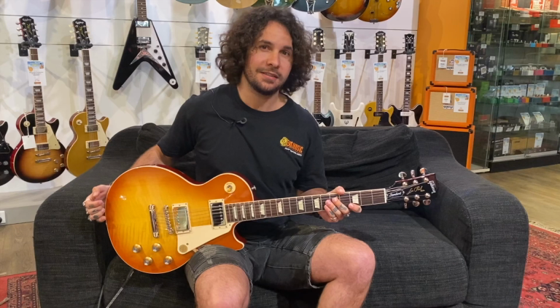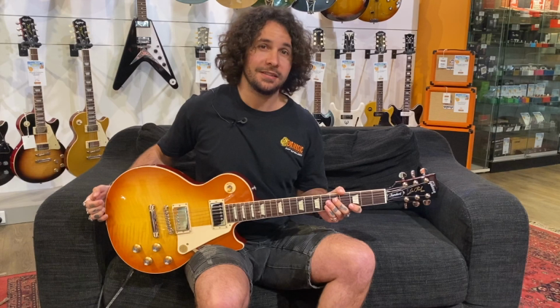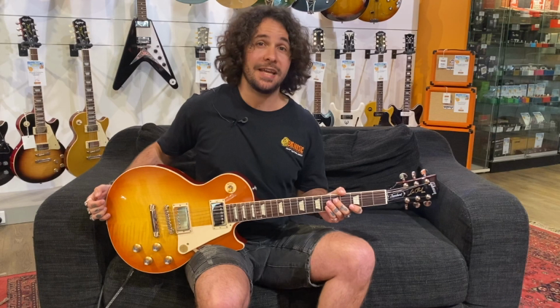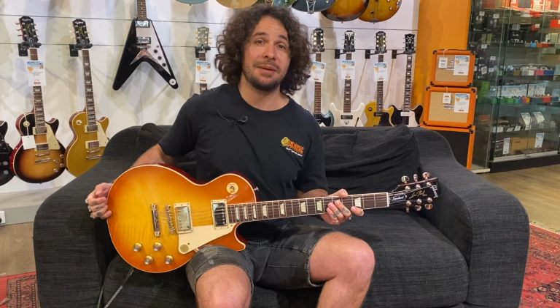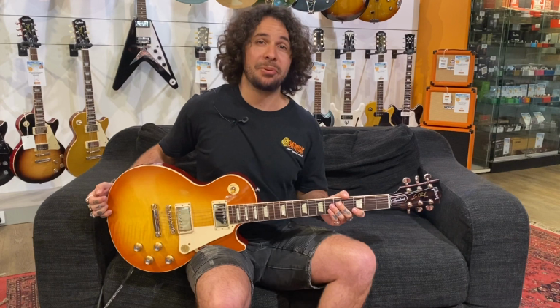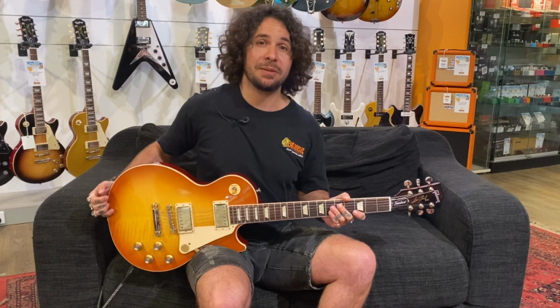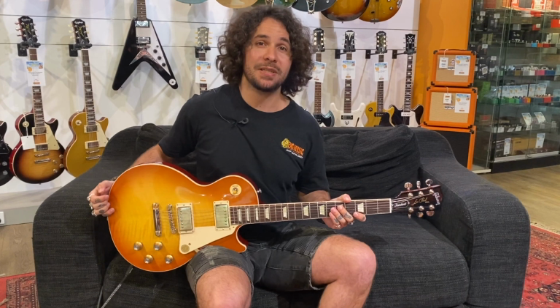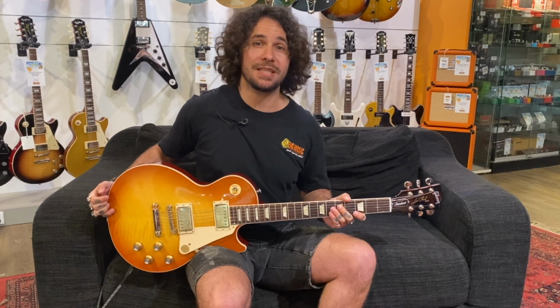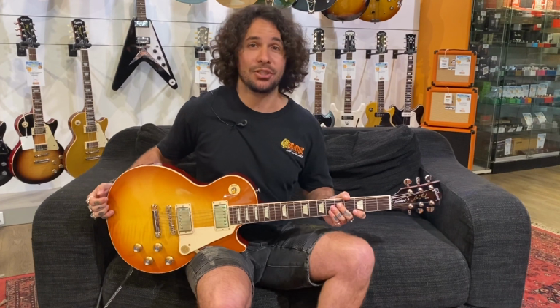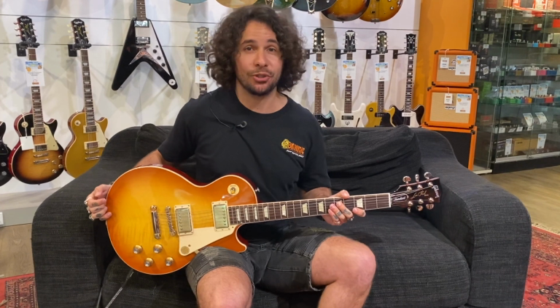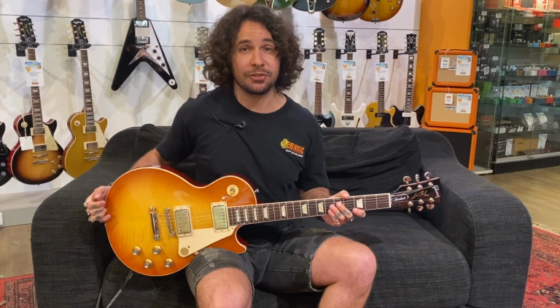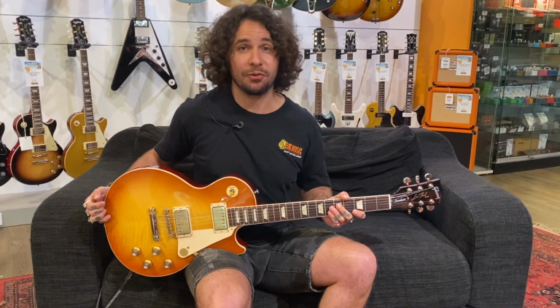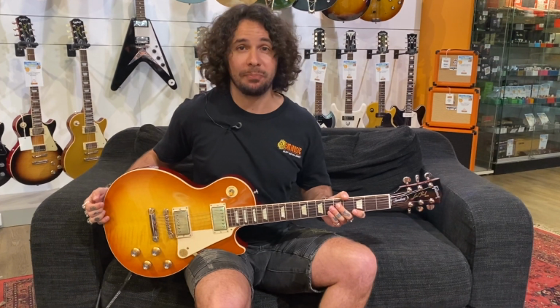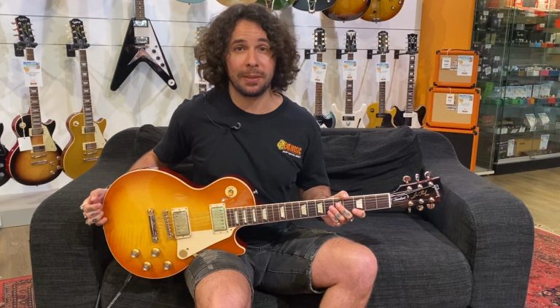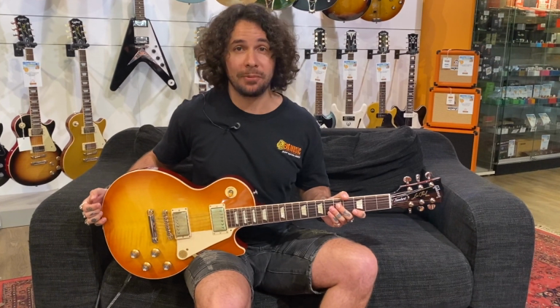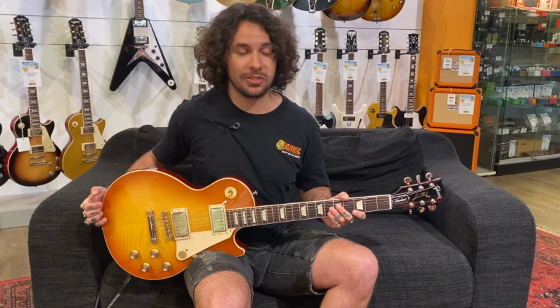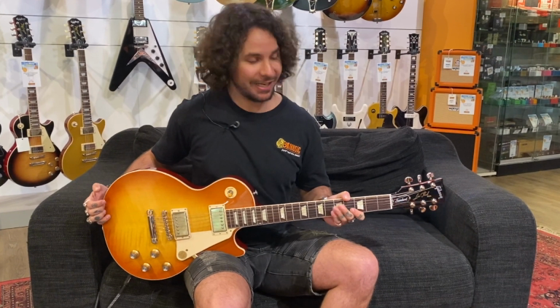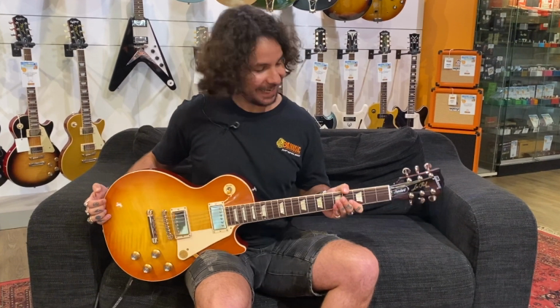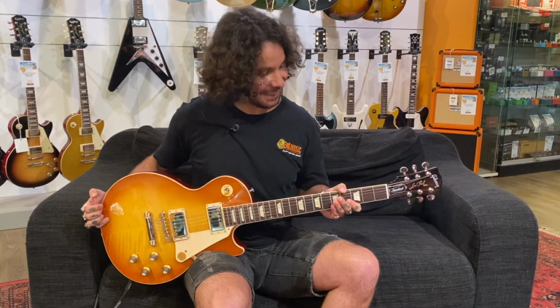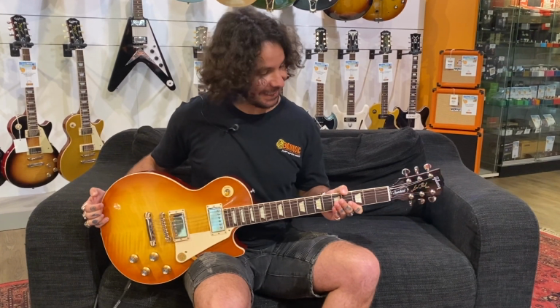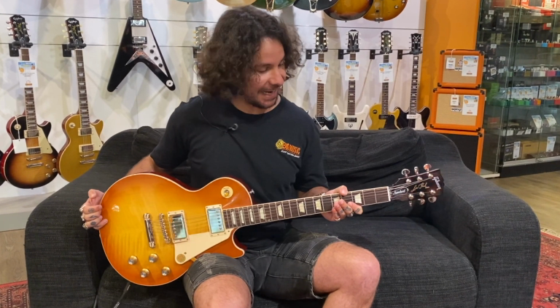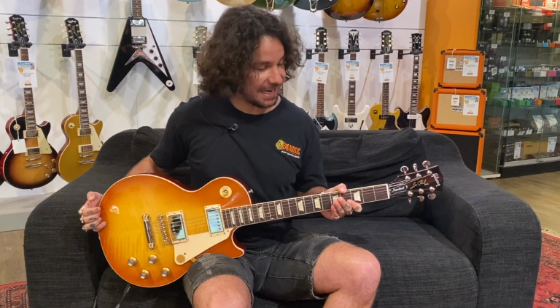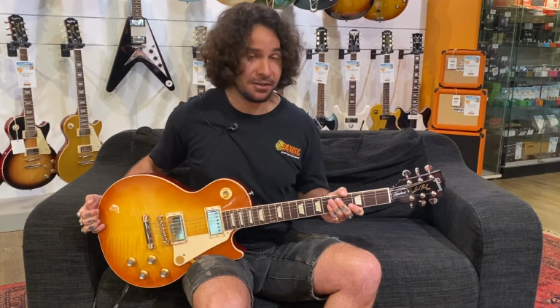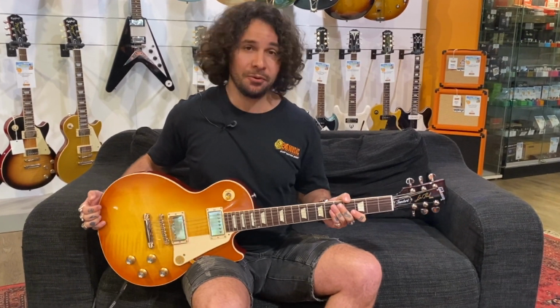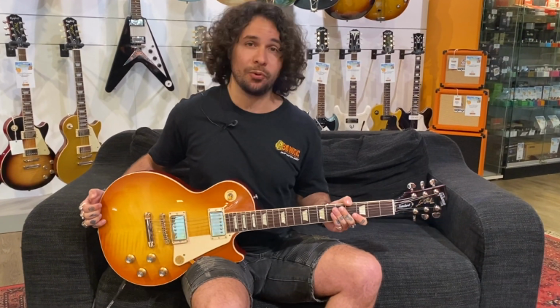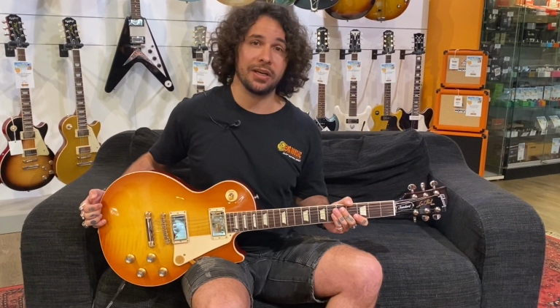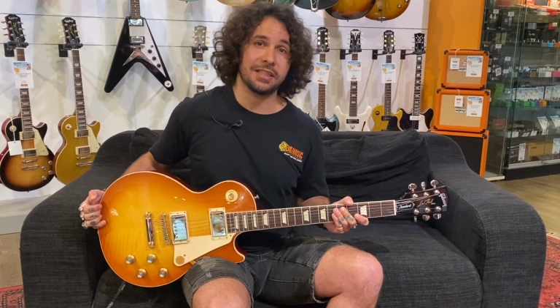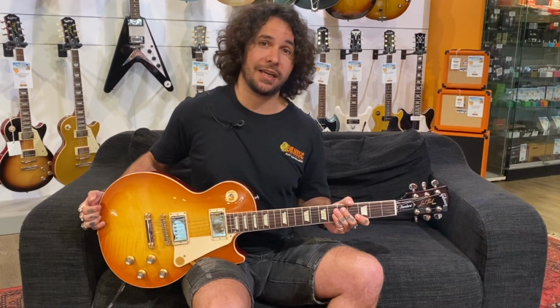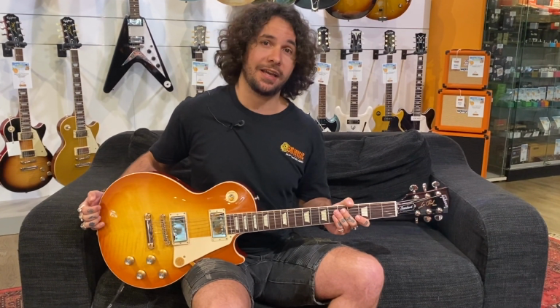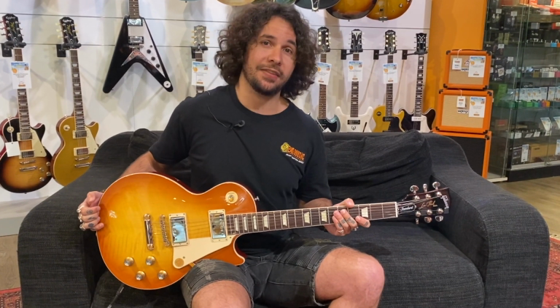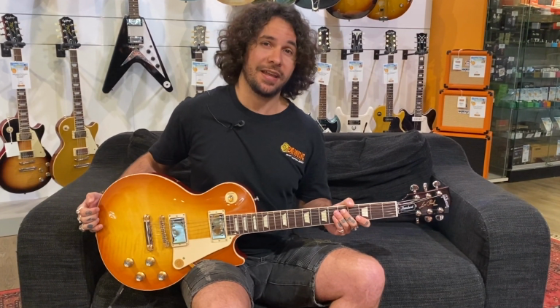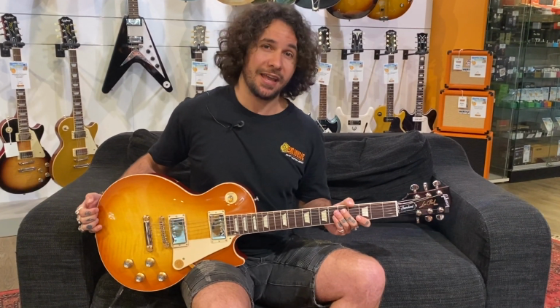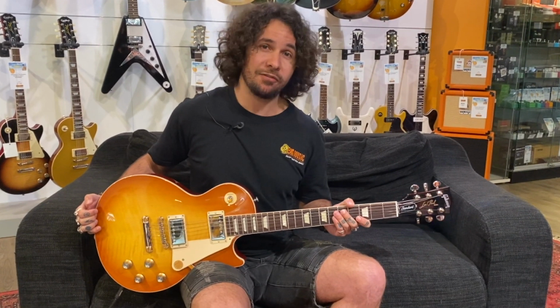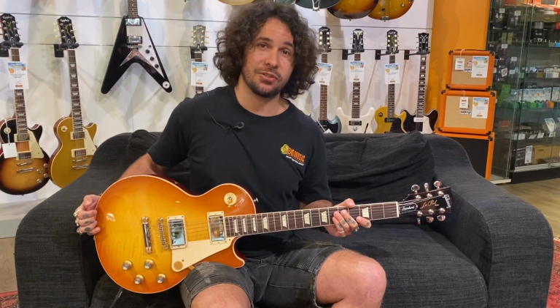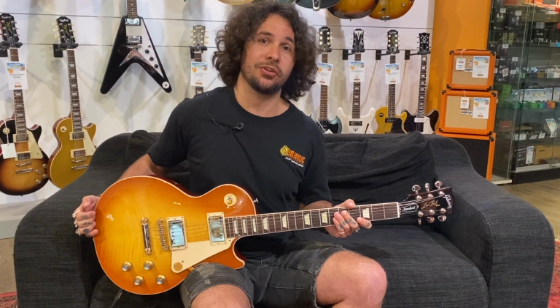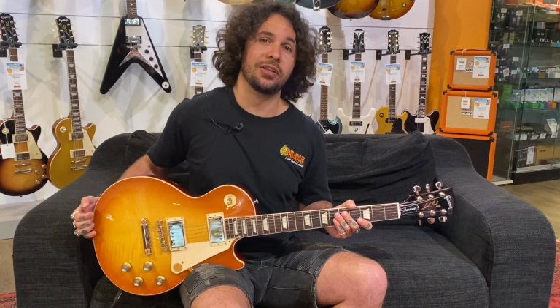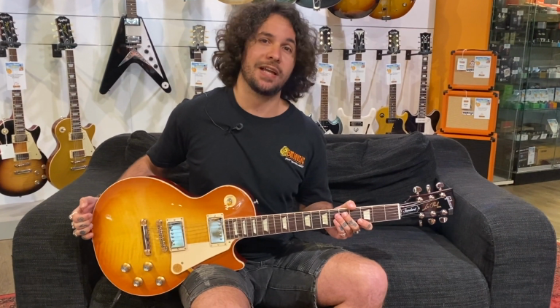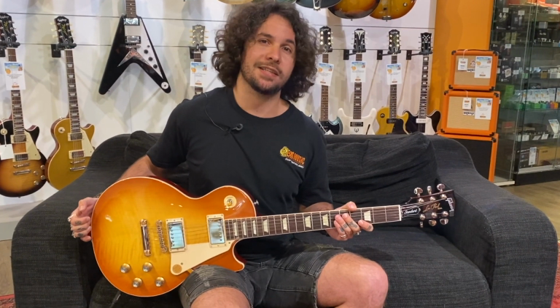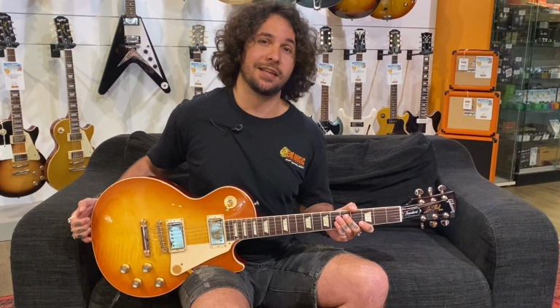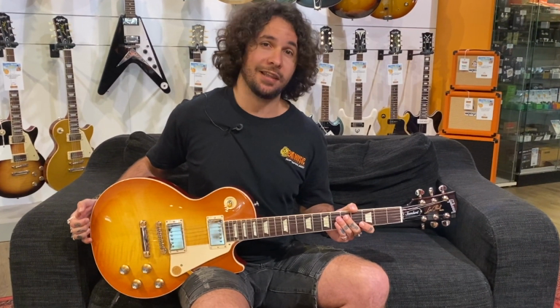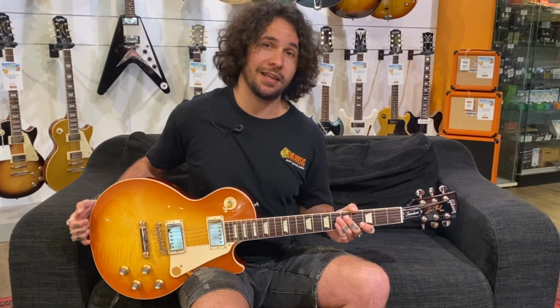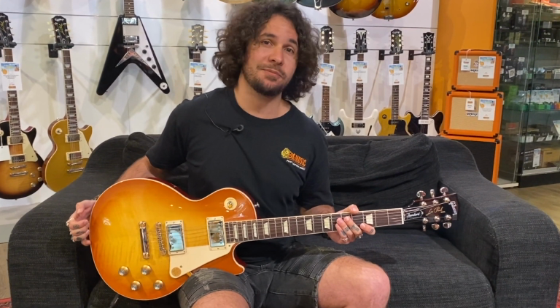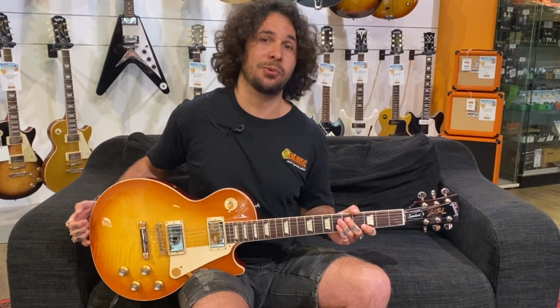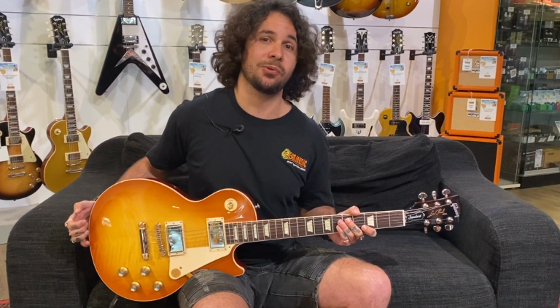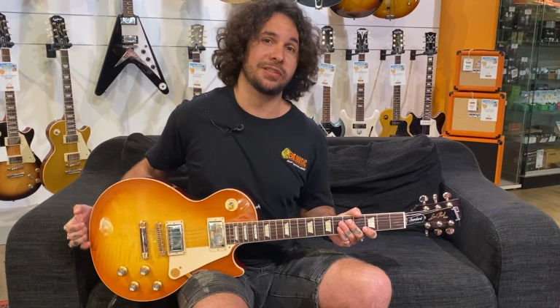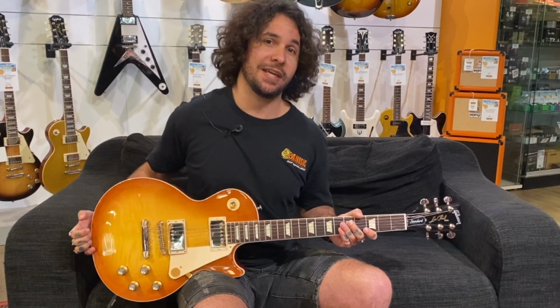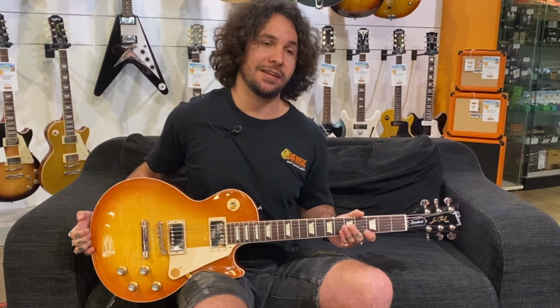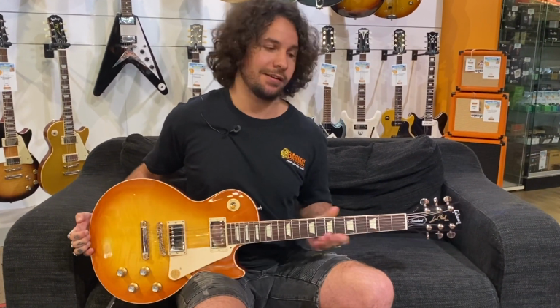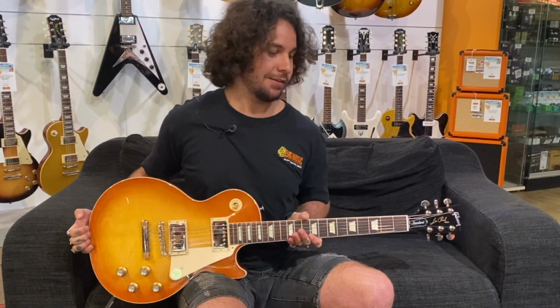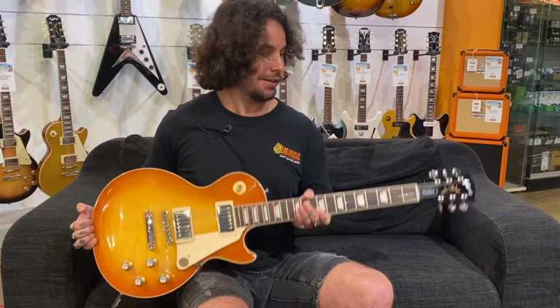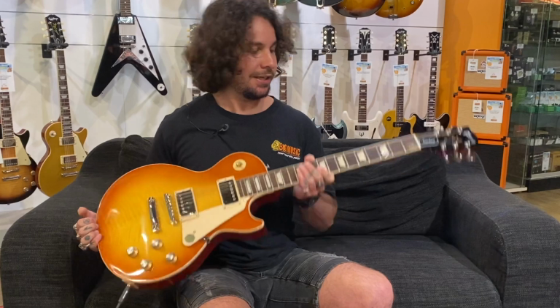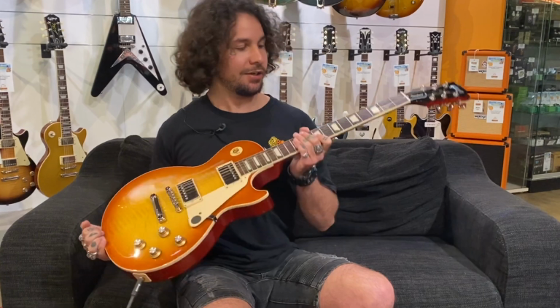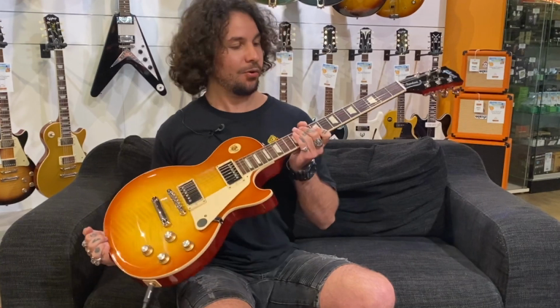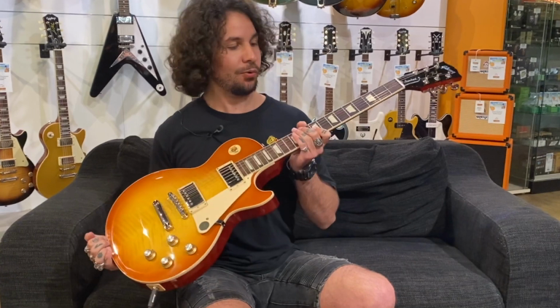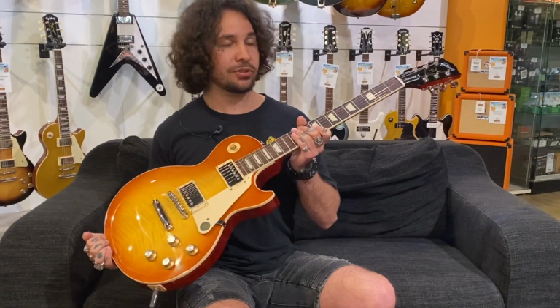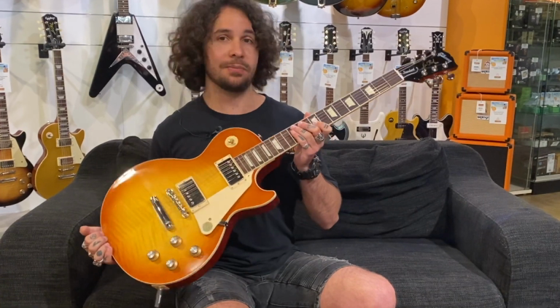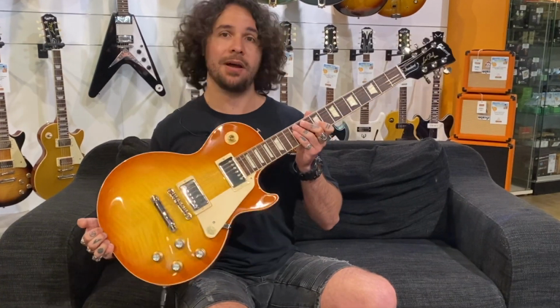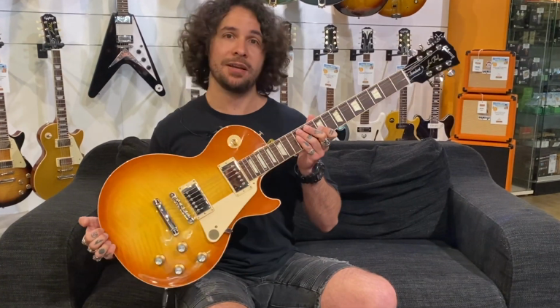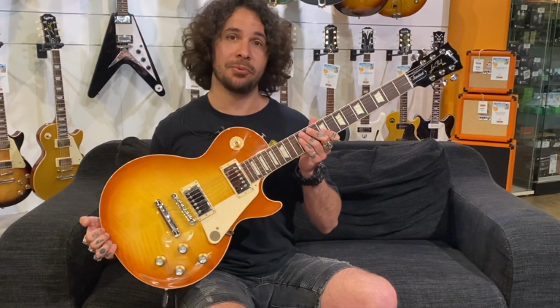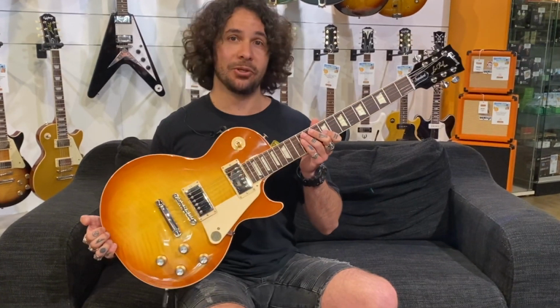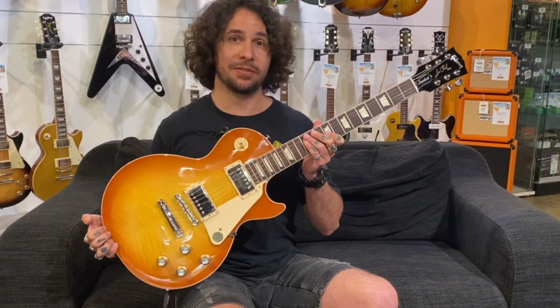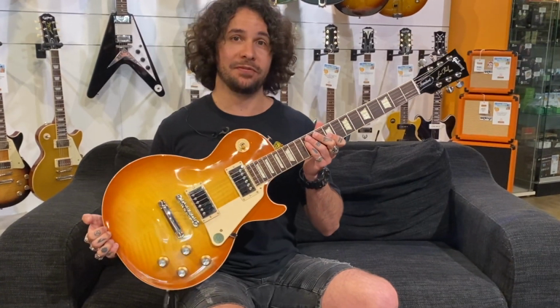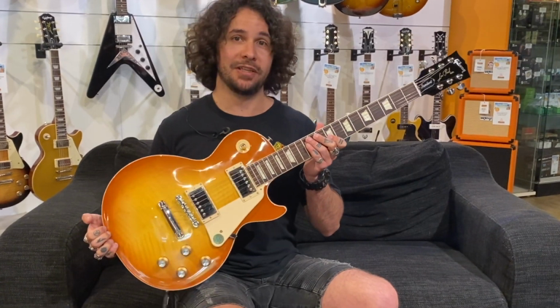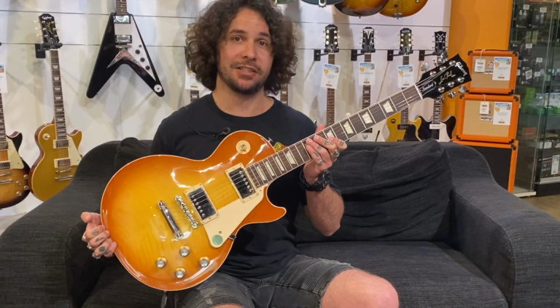Hey peeps, this is Josh from Big Music and today we're going to check out the ever-so-classic Les Paul Standard in an awesome unburst finish.